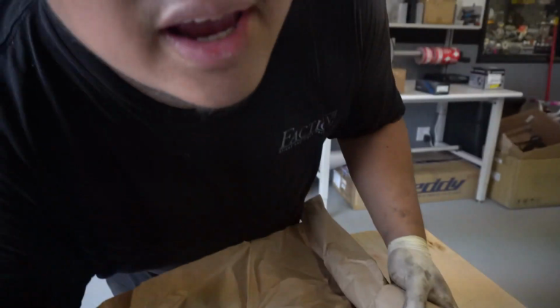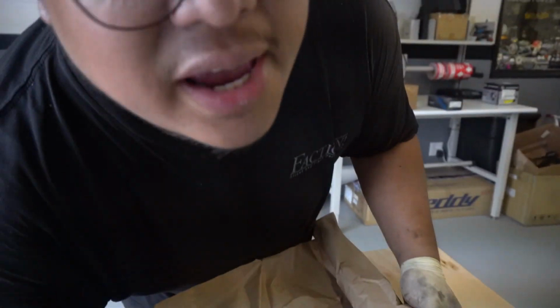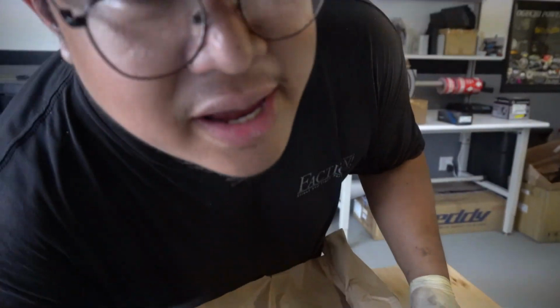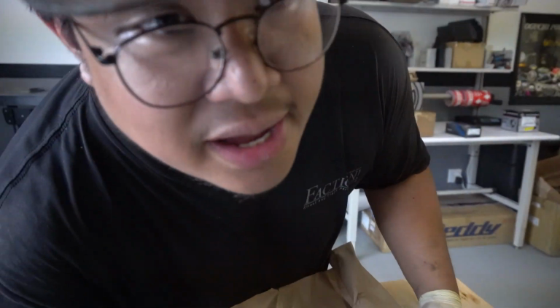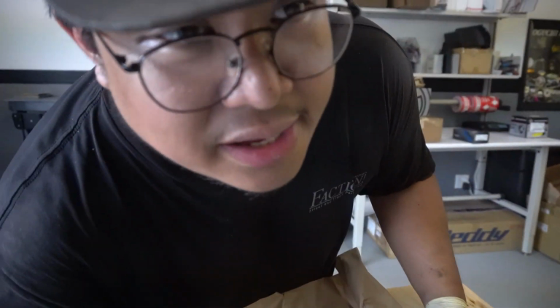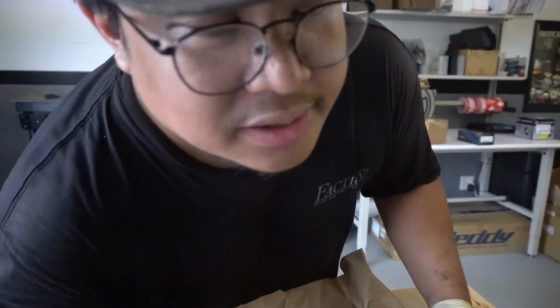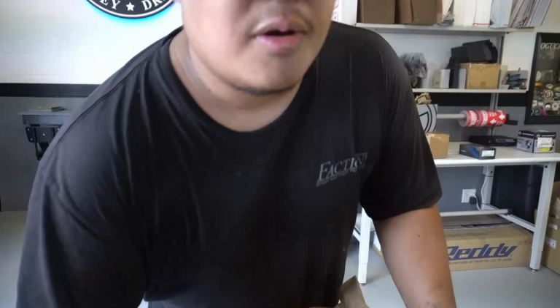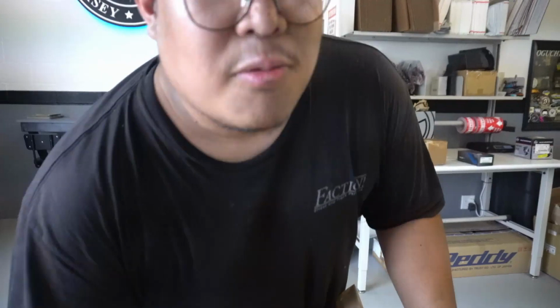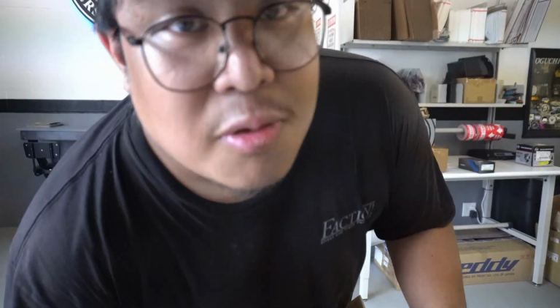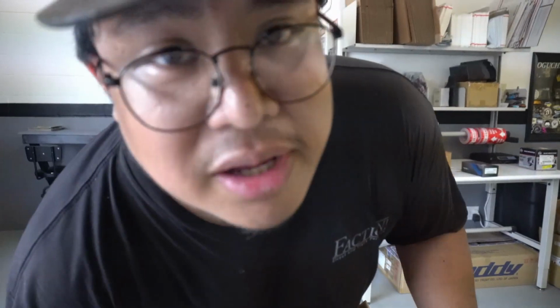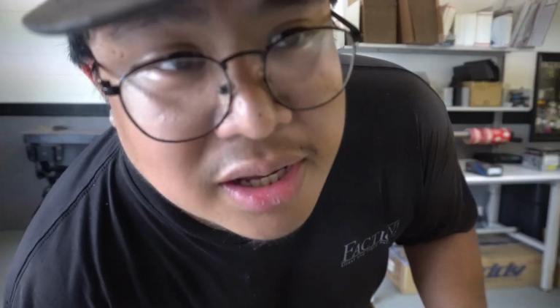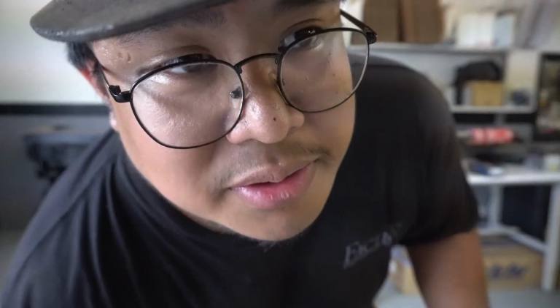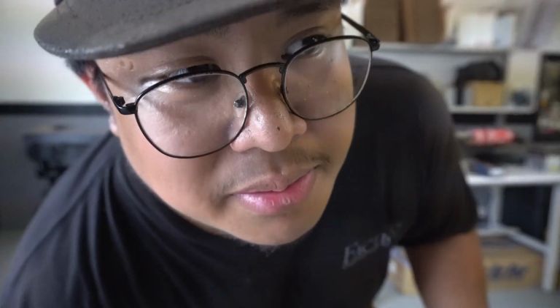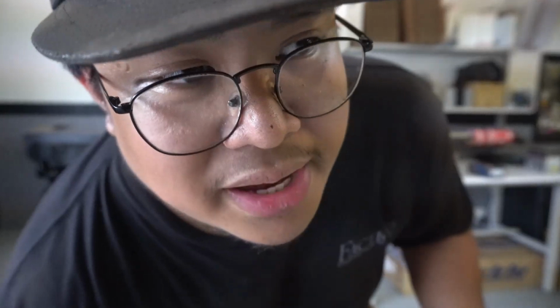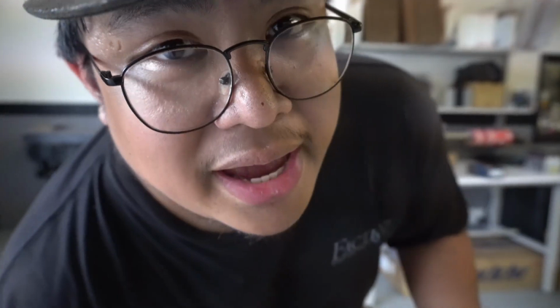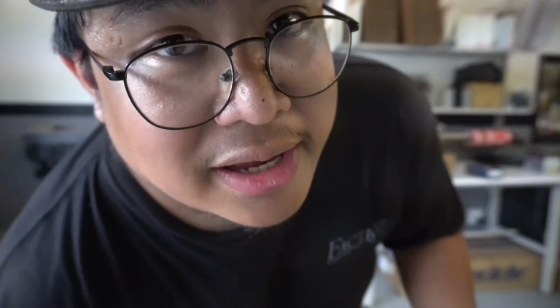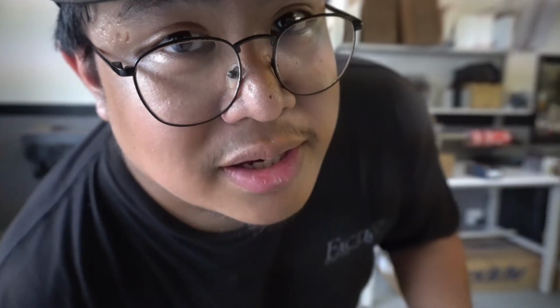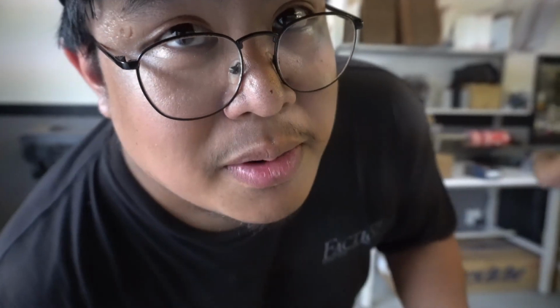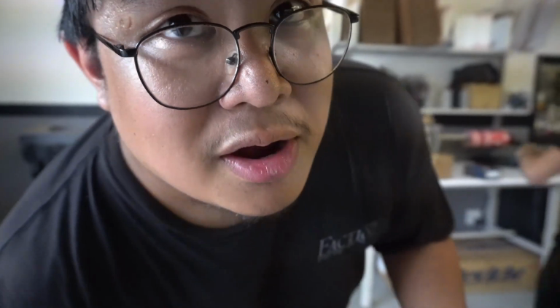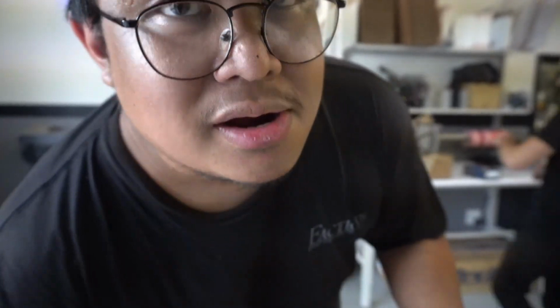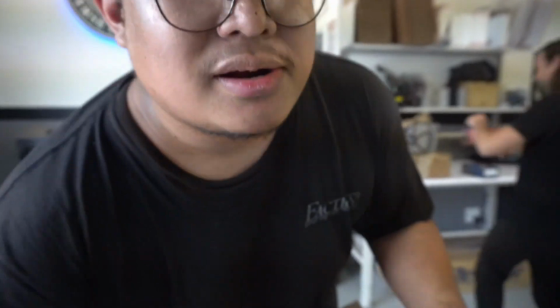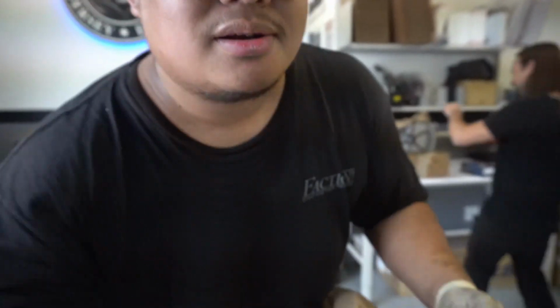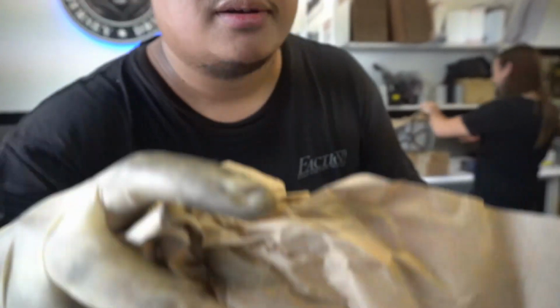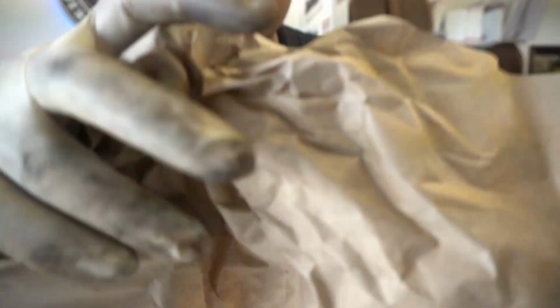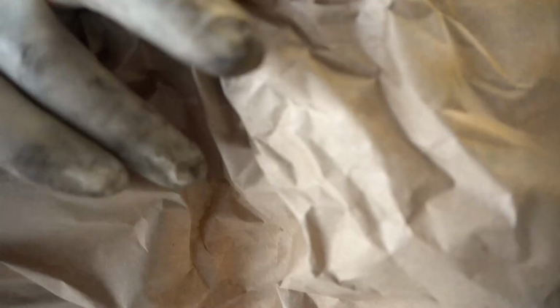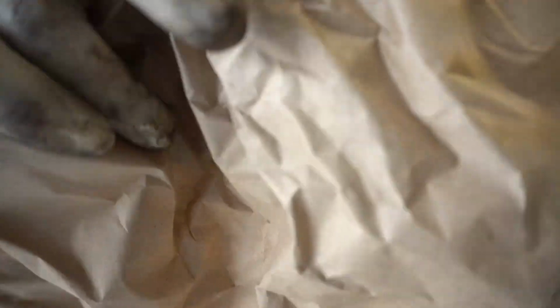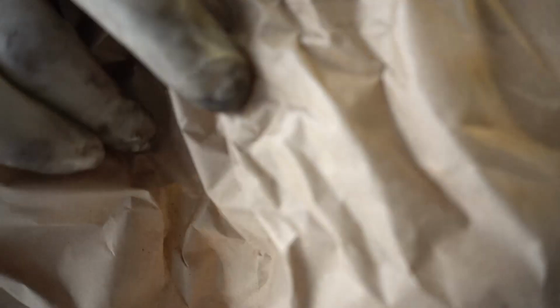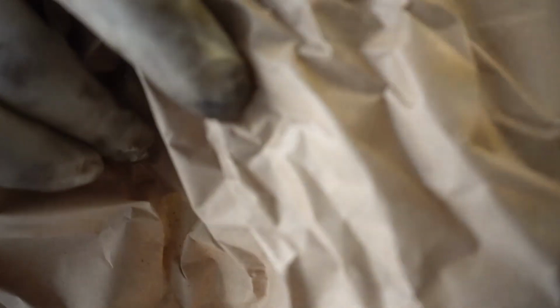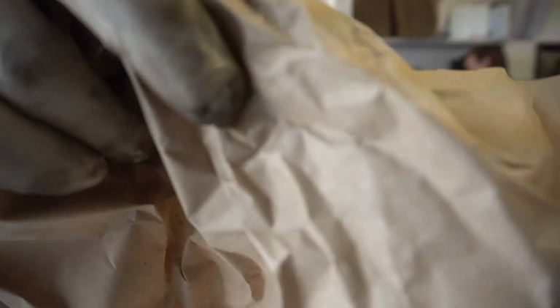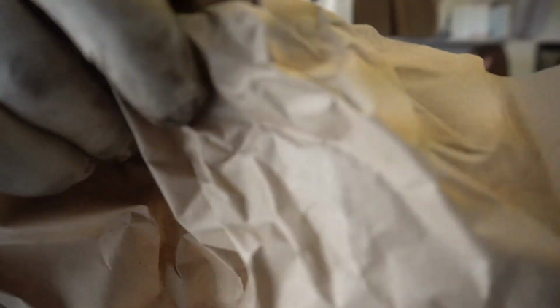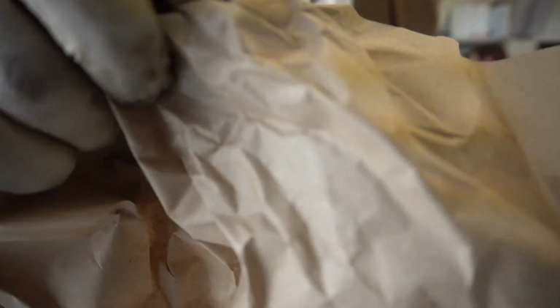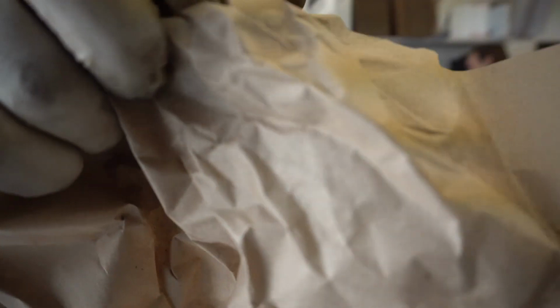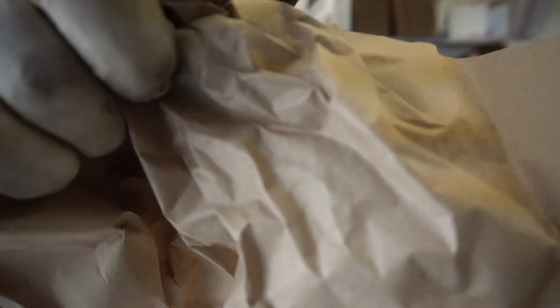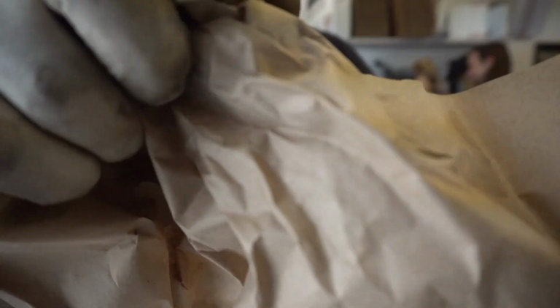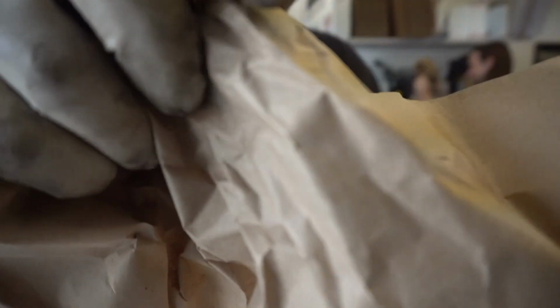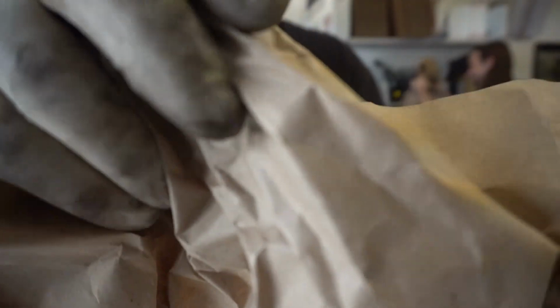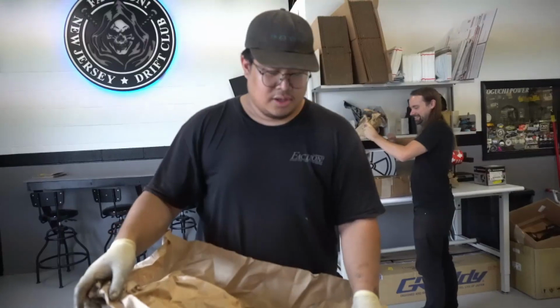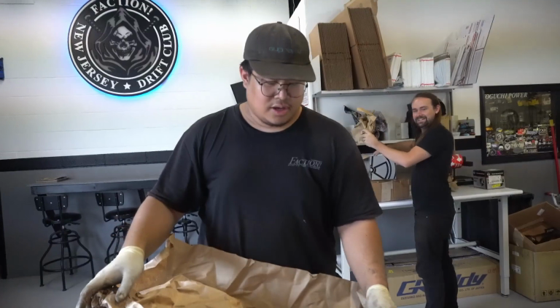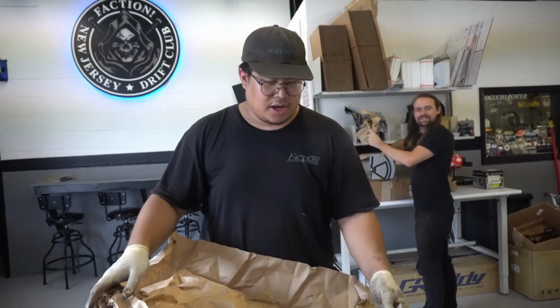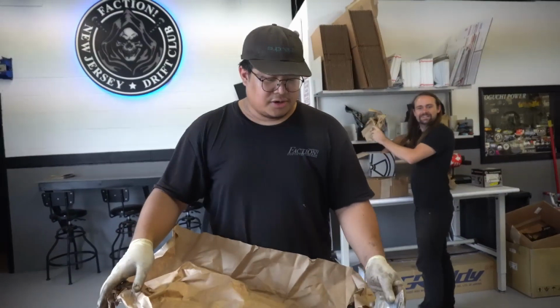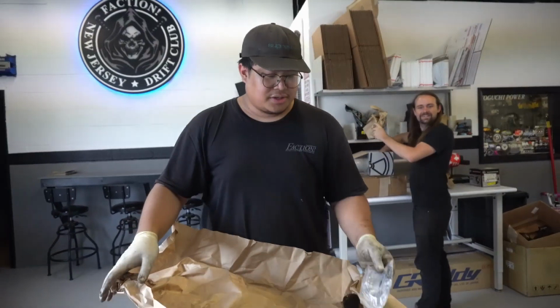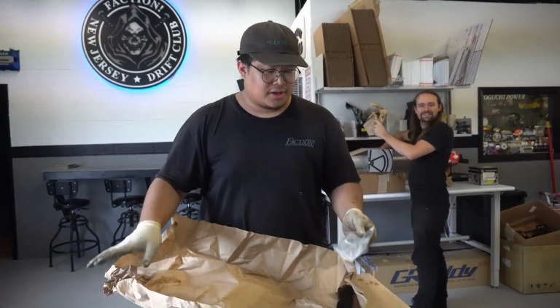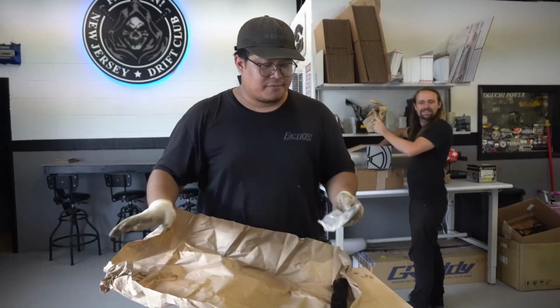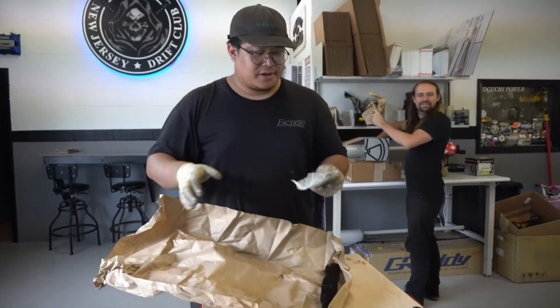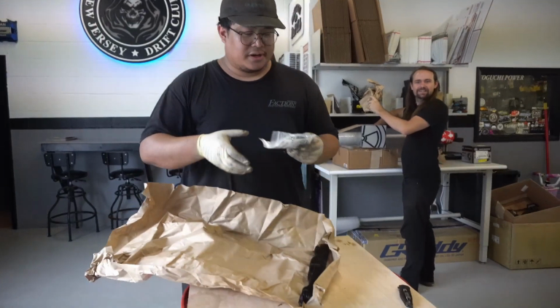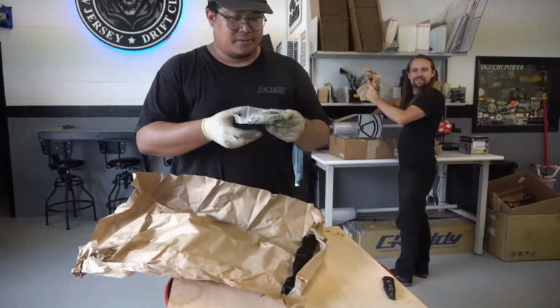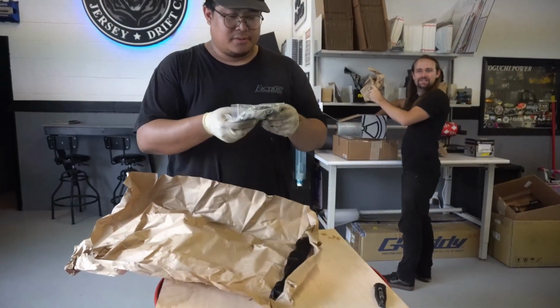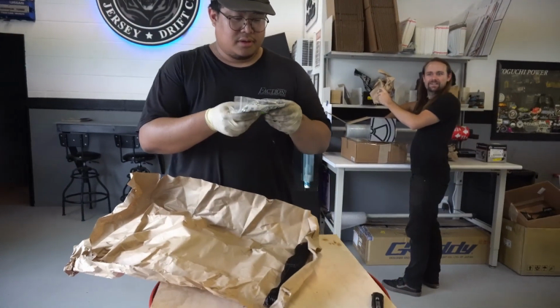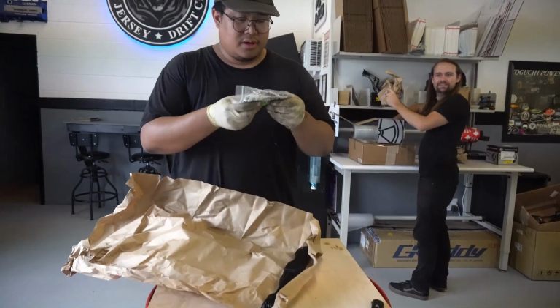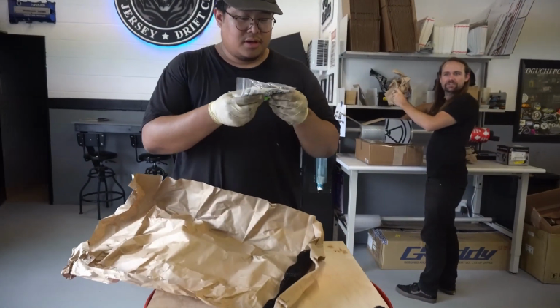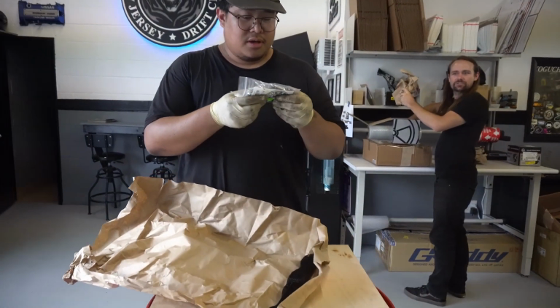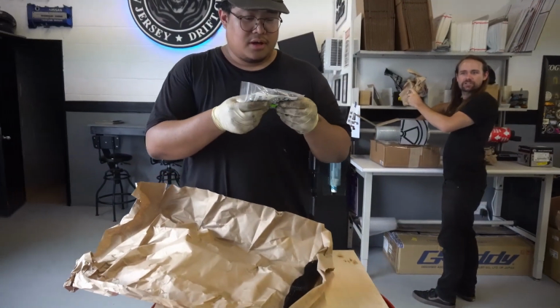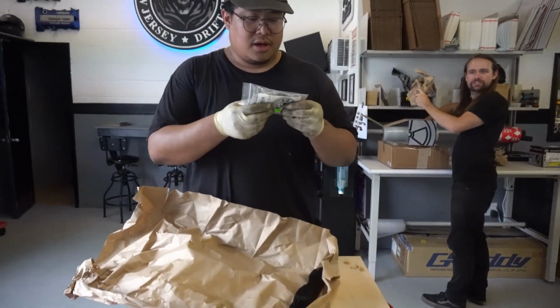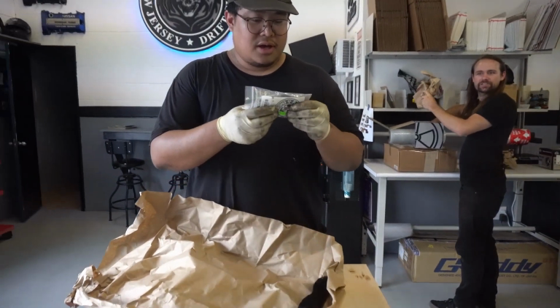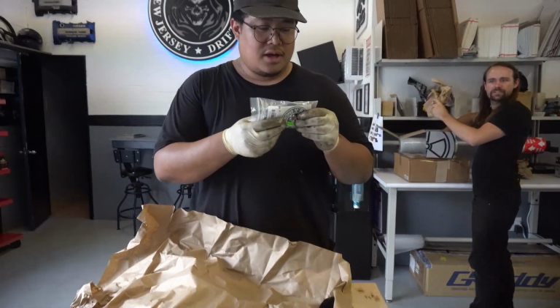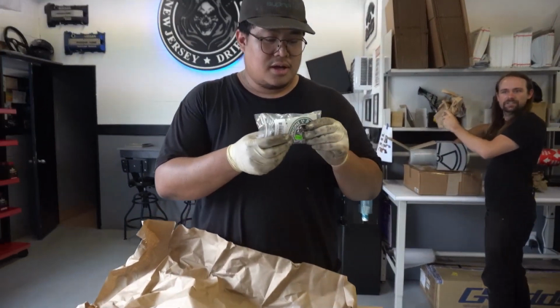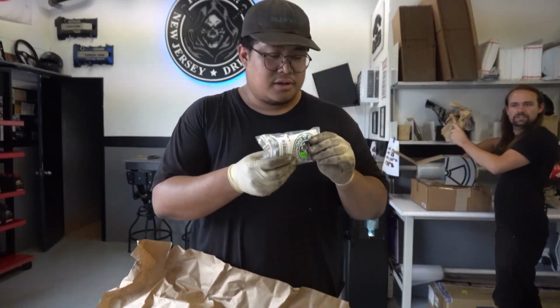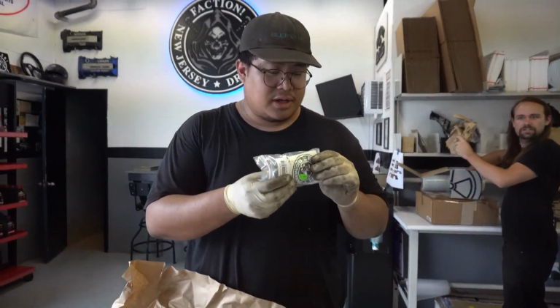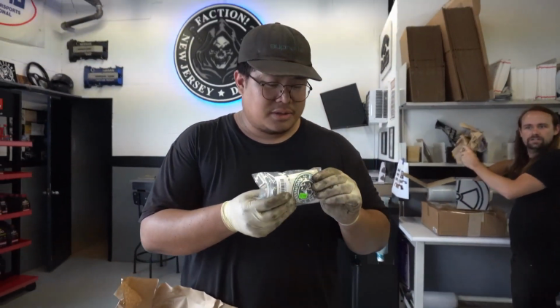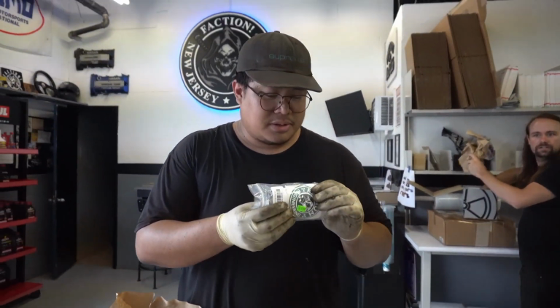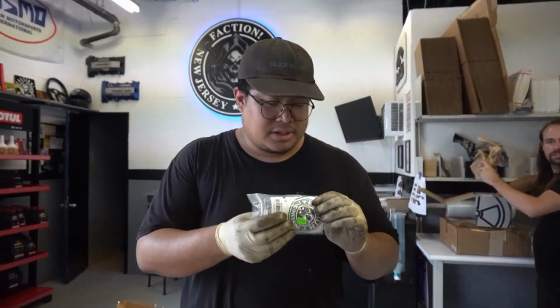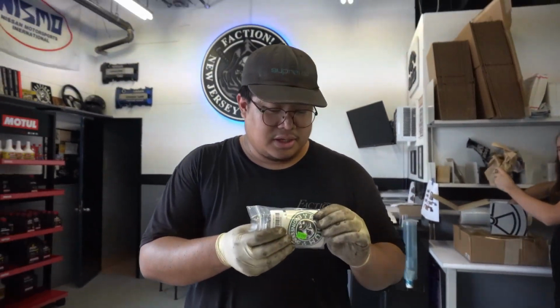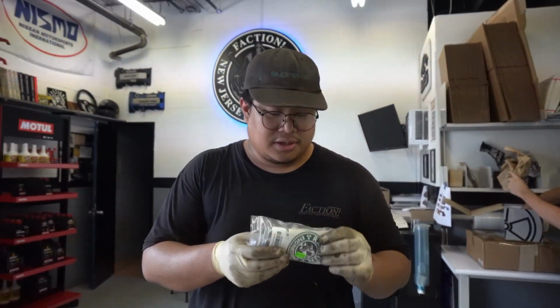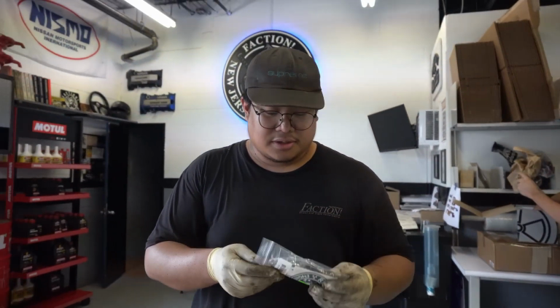Hey guys, welcome to my ASMR. Oh, there's stuff in here. Is there instructions? Oh, it comes with the seals.